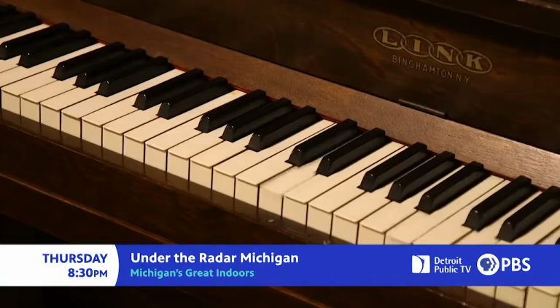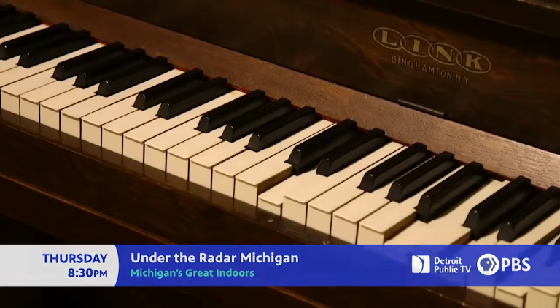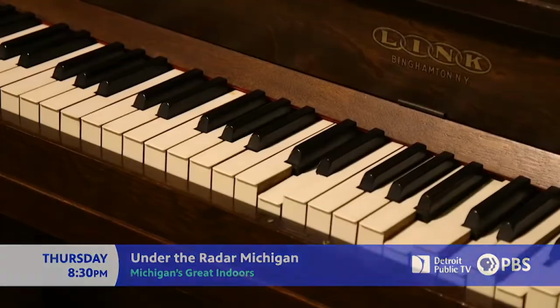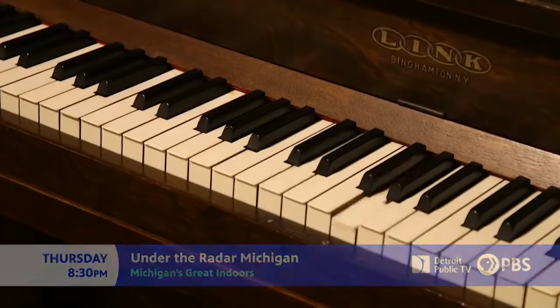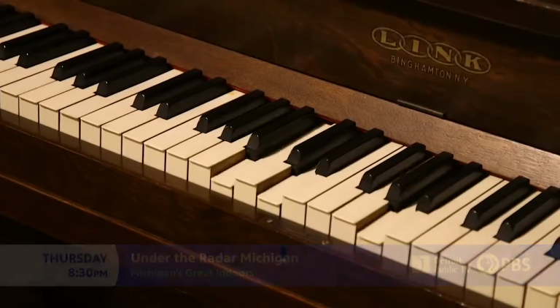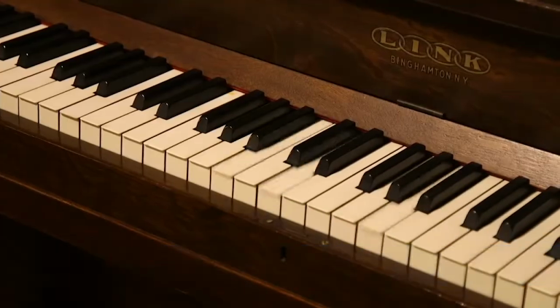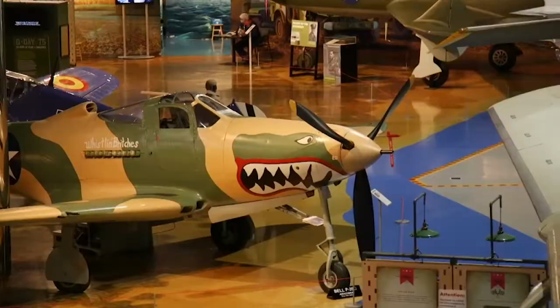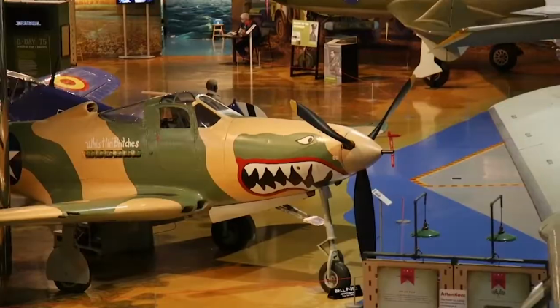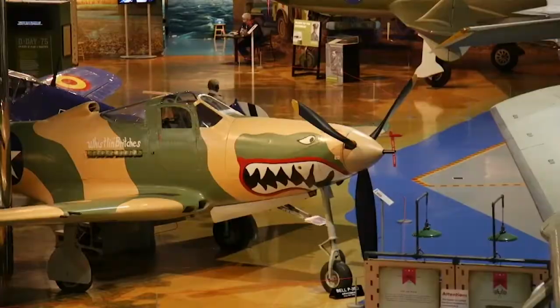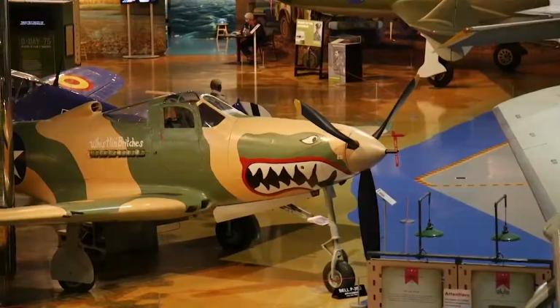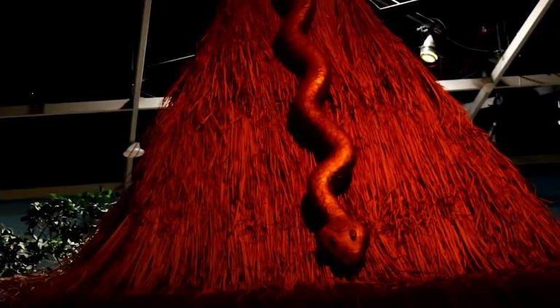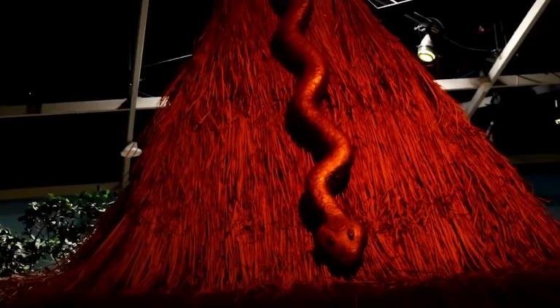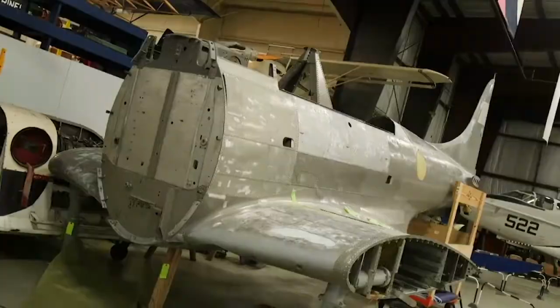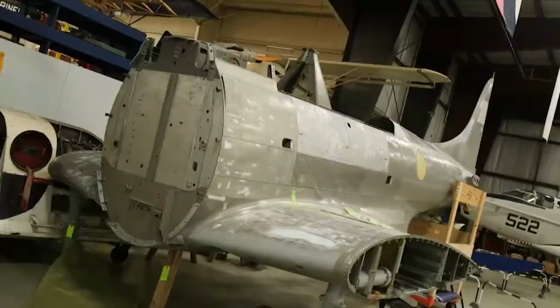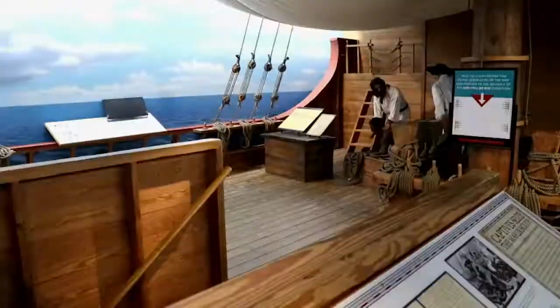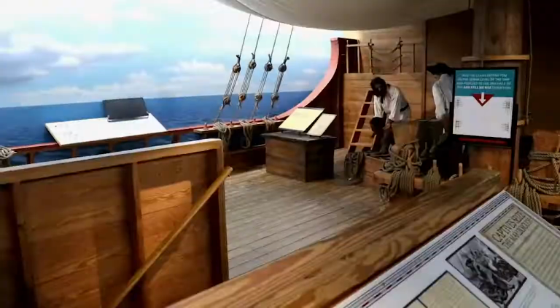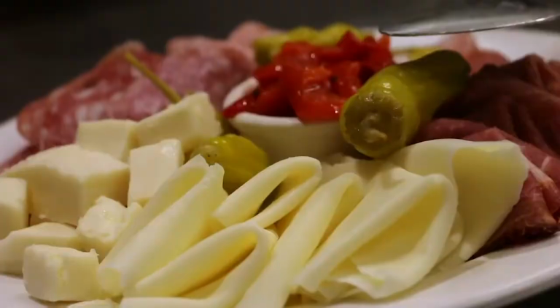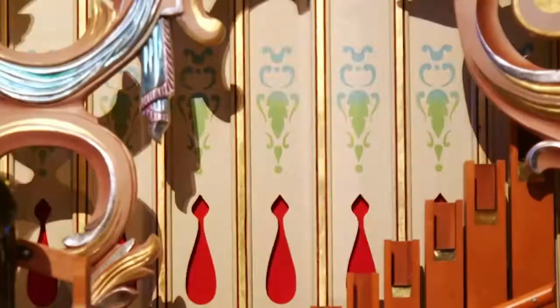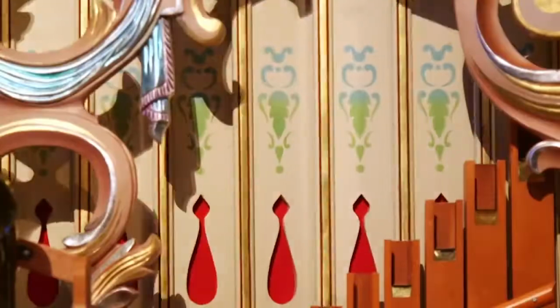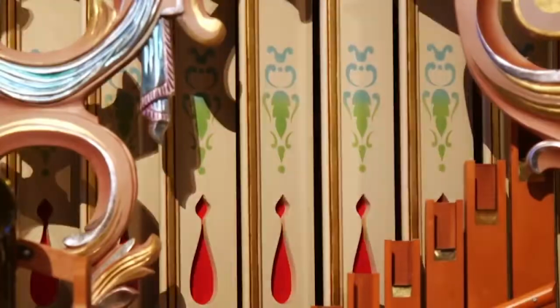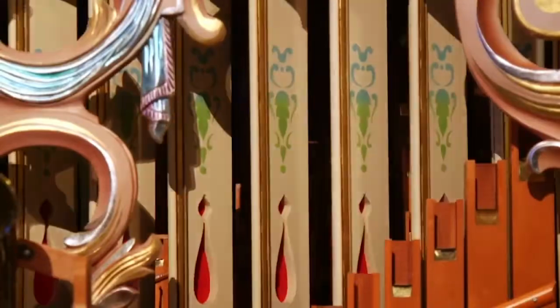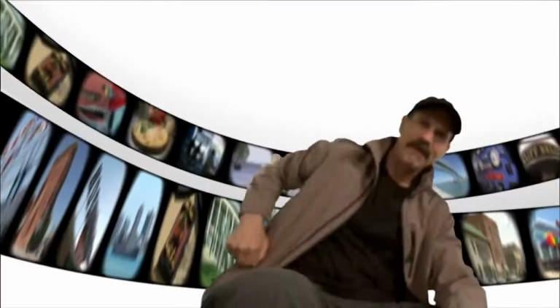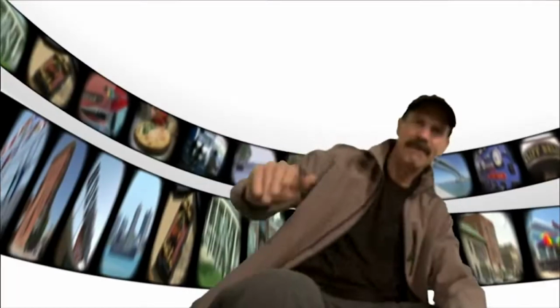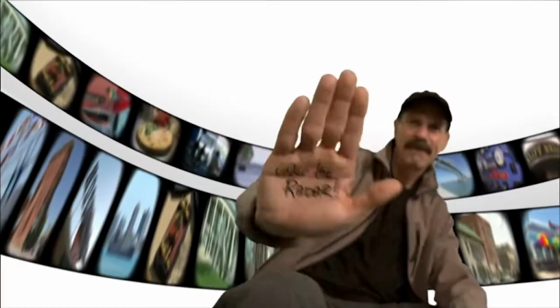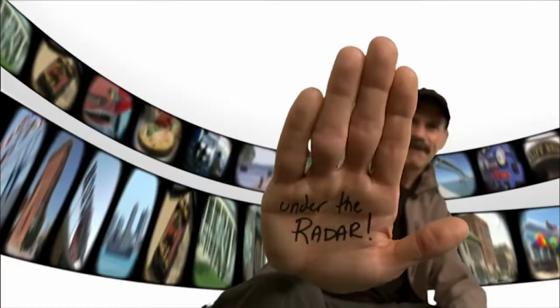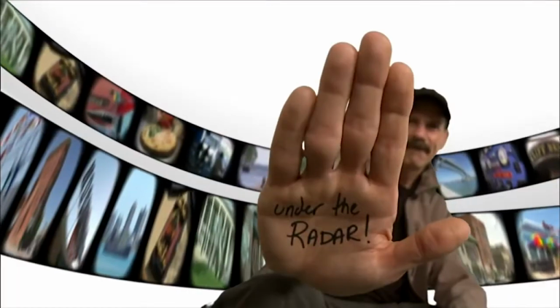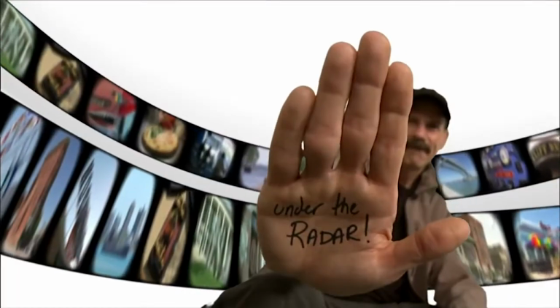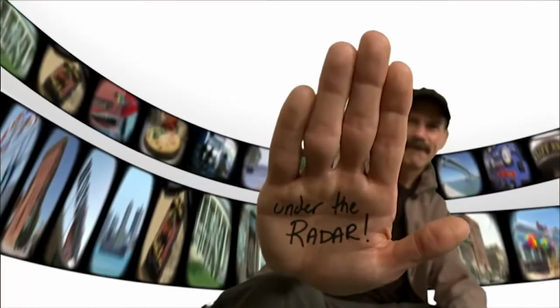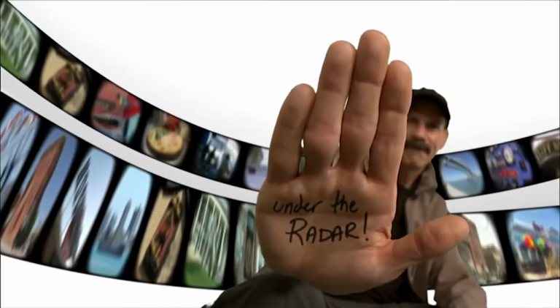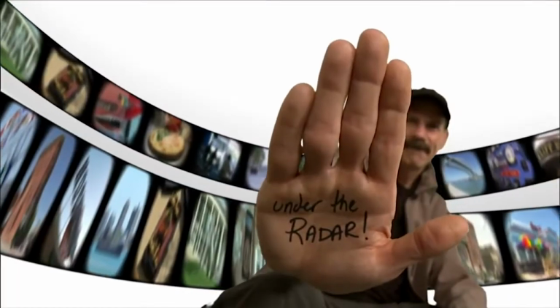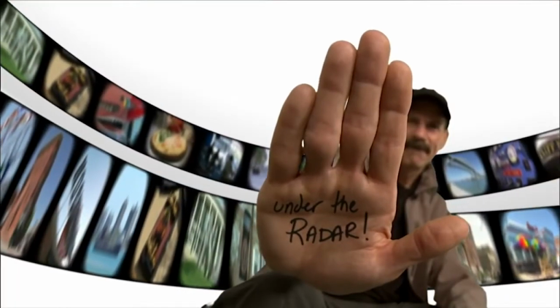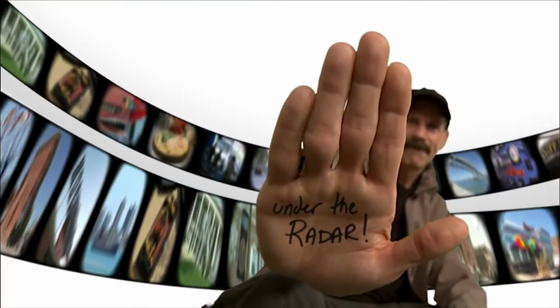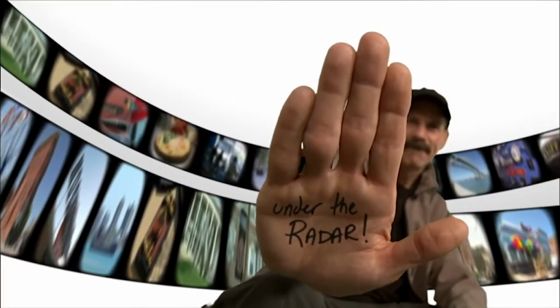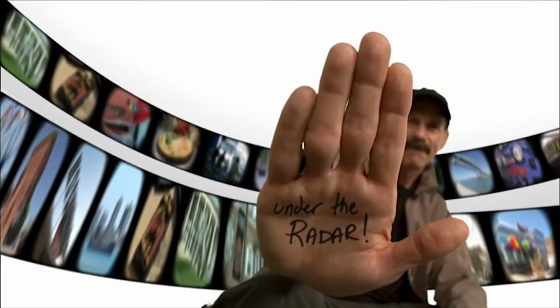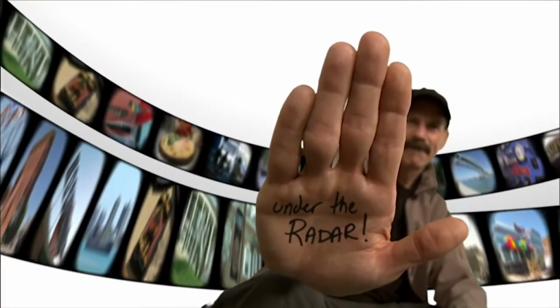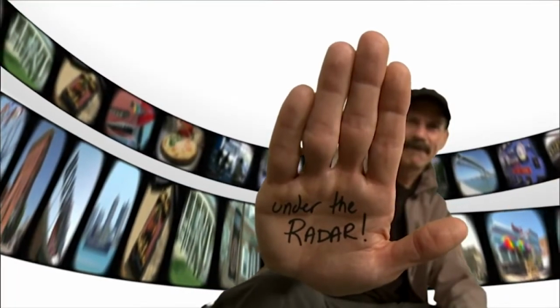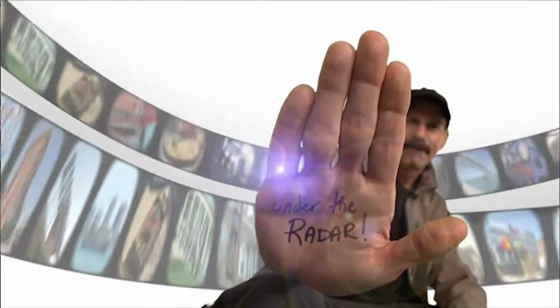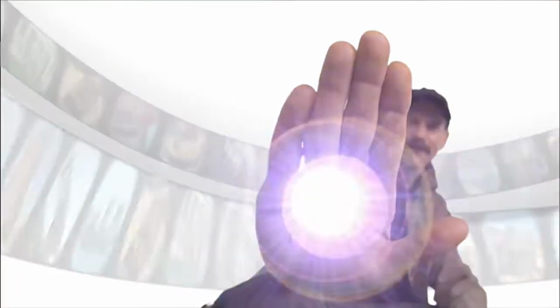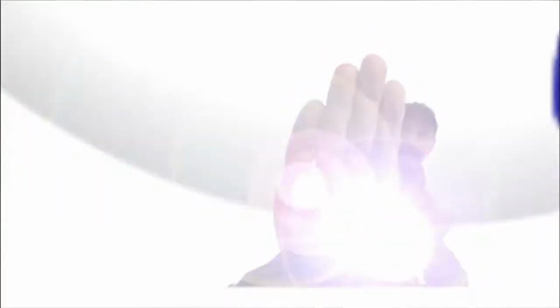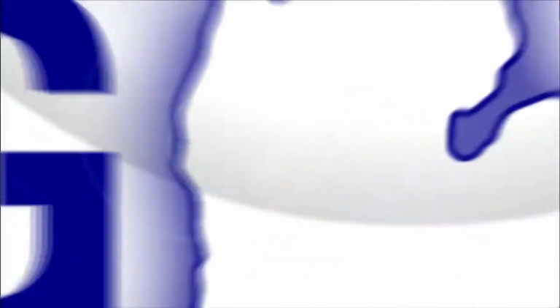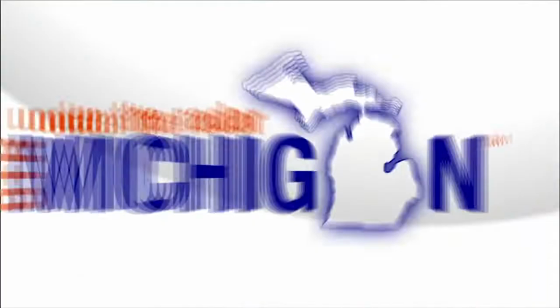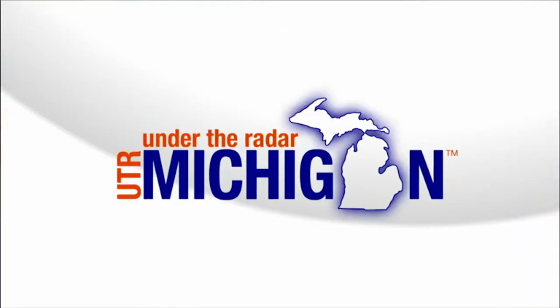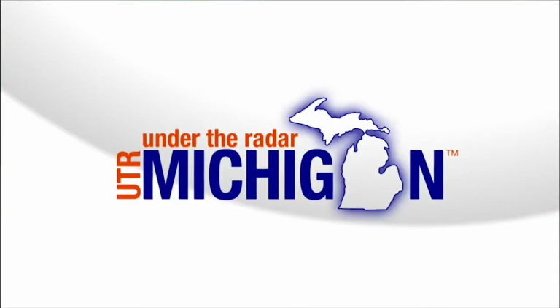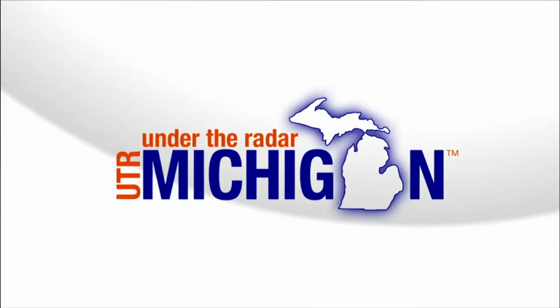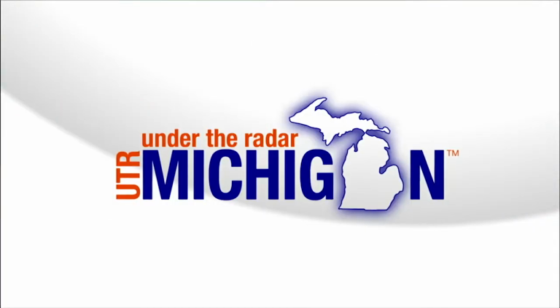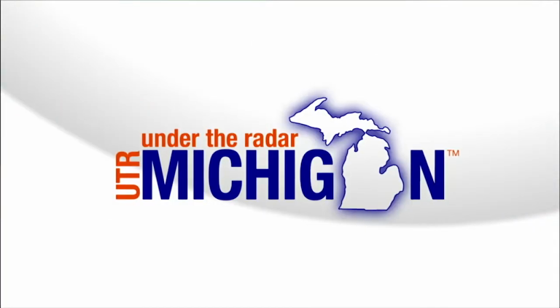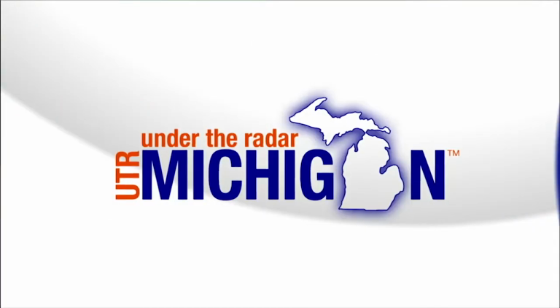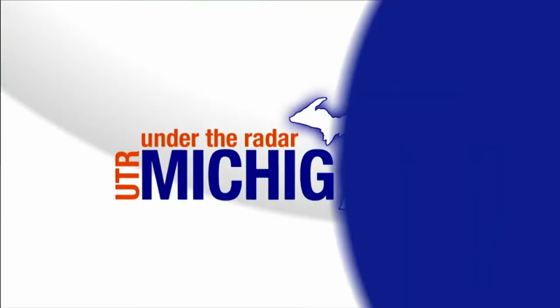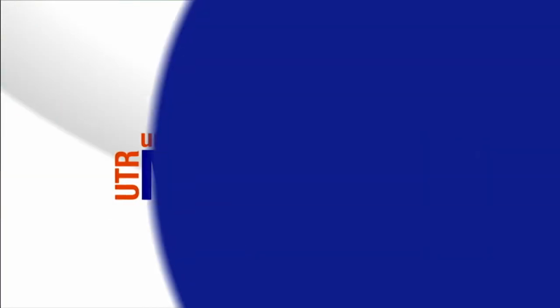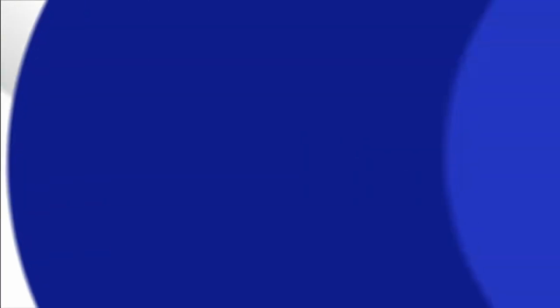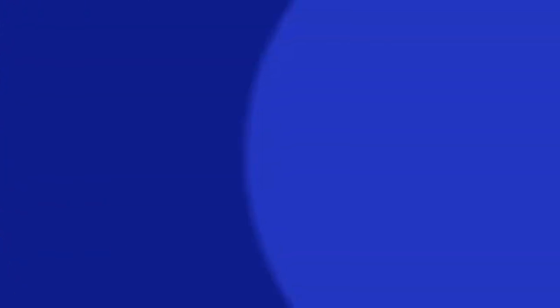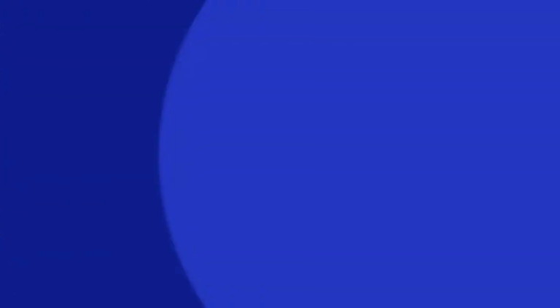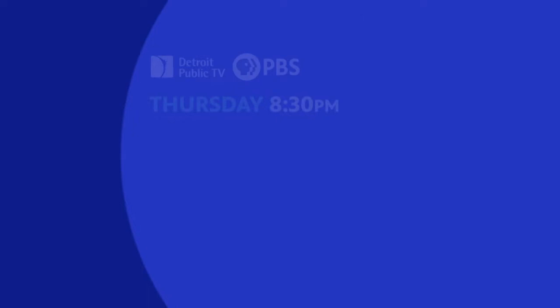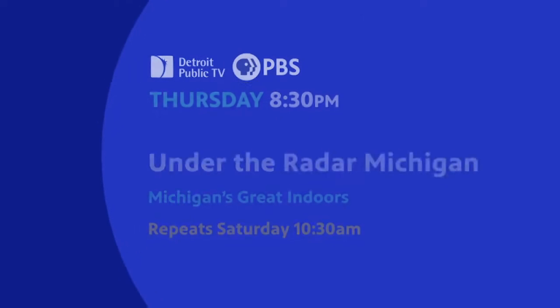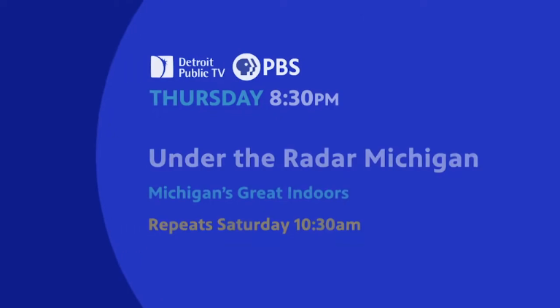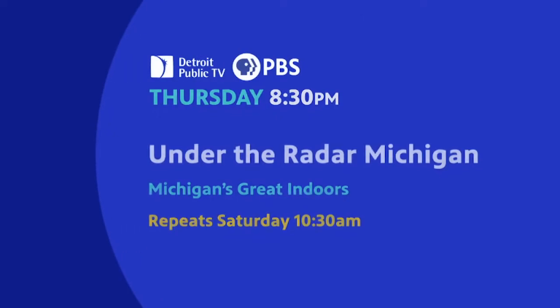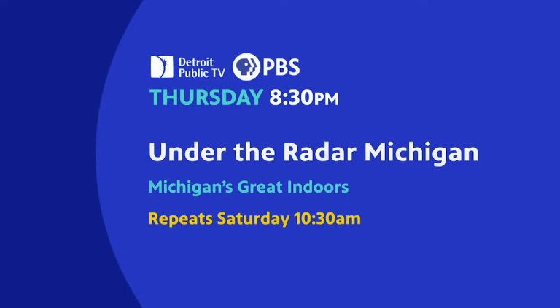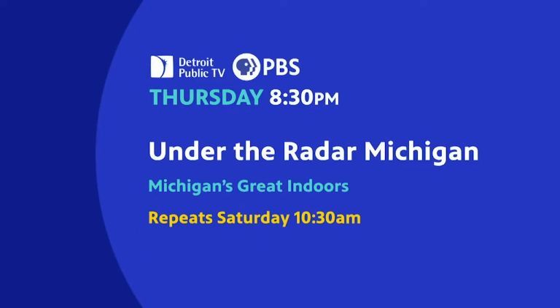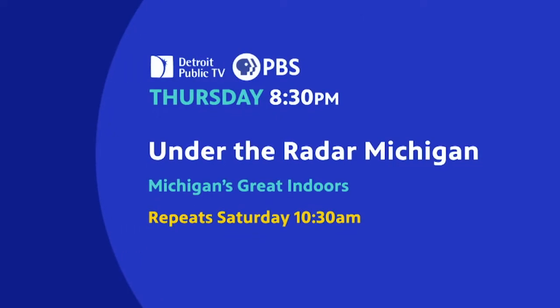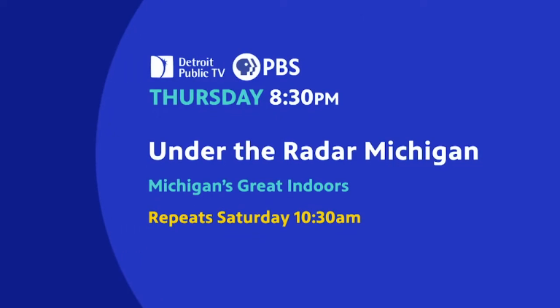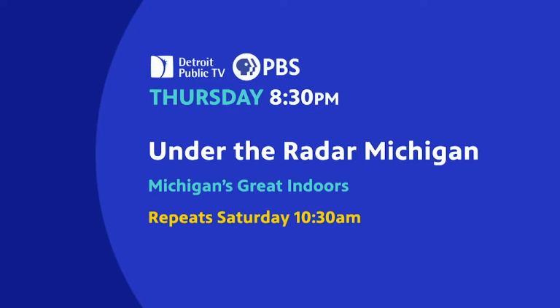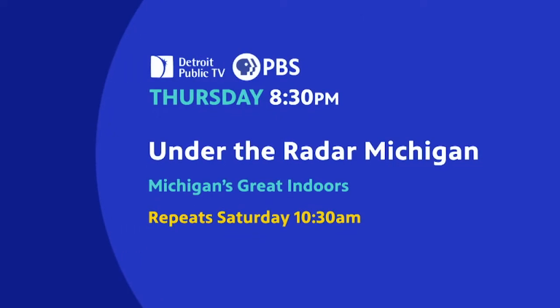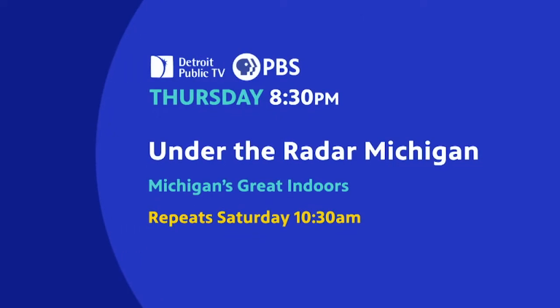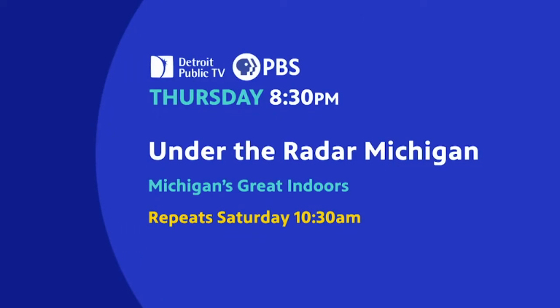This is an Under the Radar you've just gotta see. Thursday at 8:30 p.m.